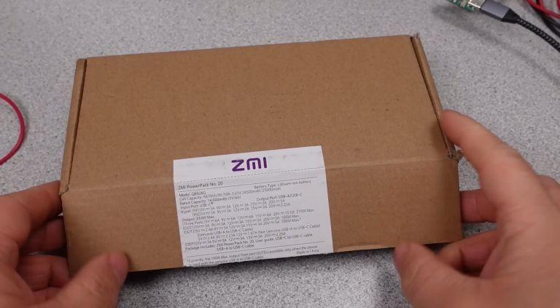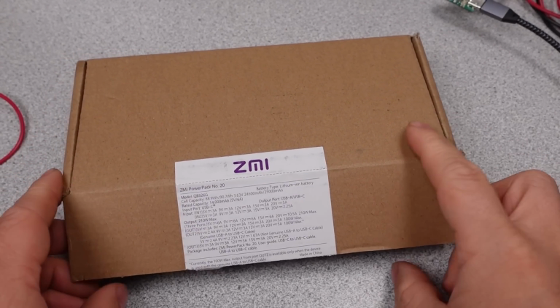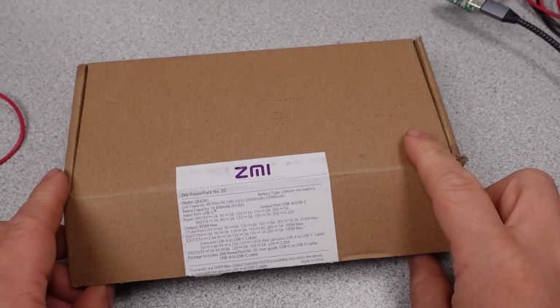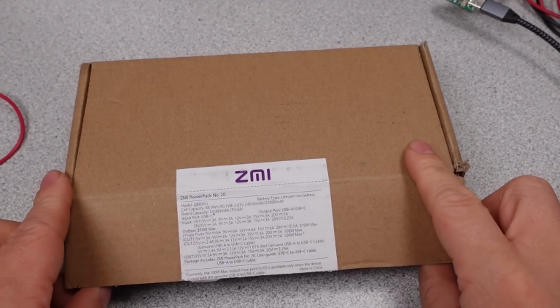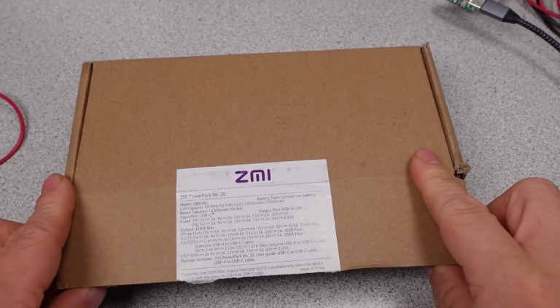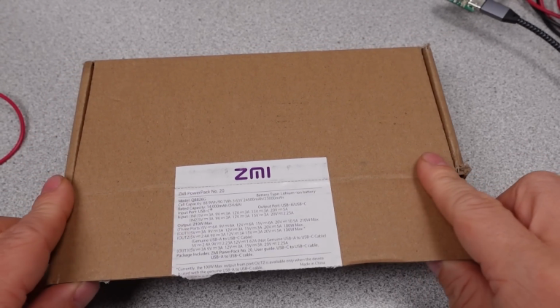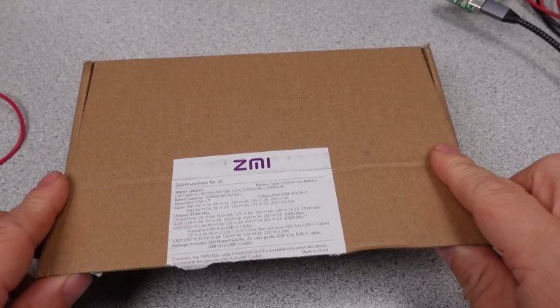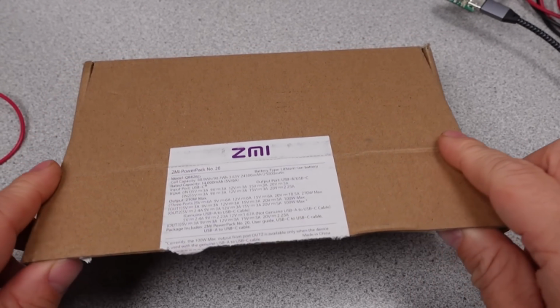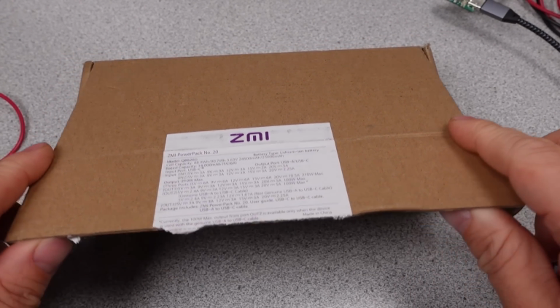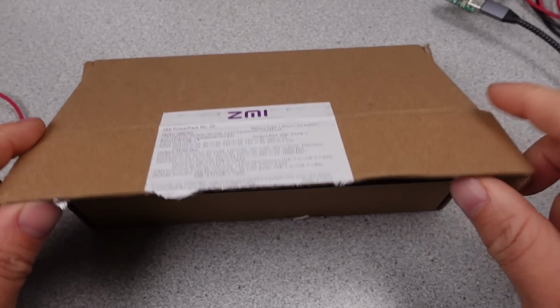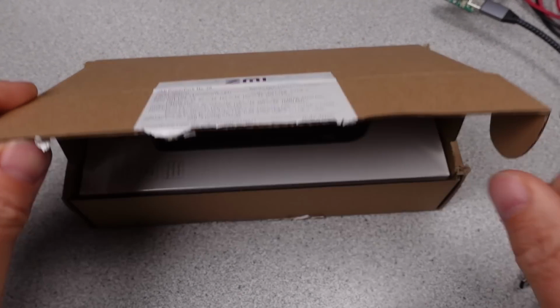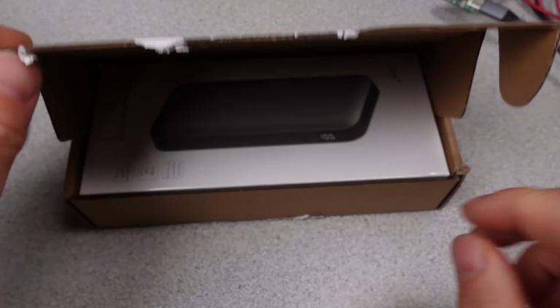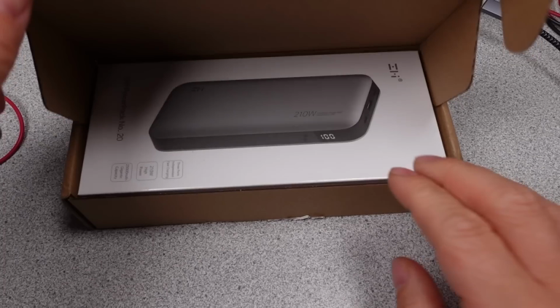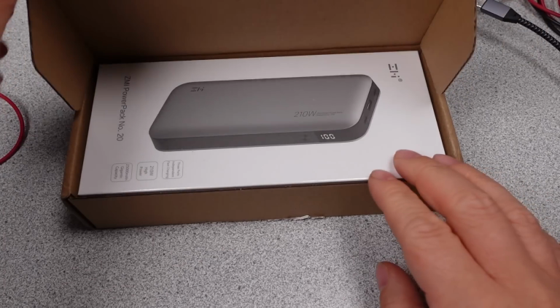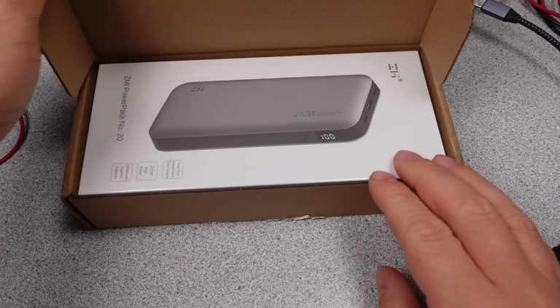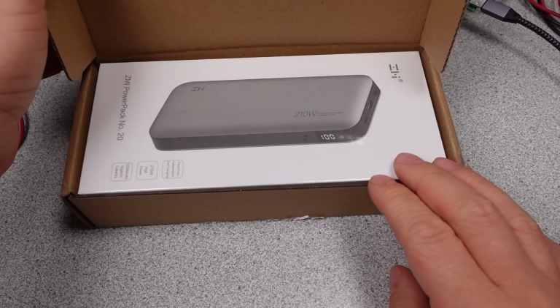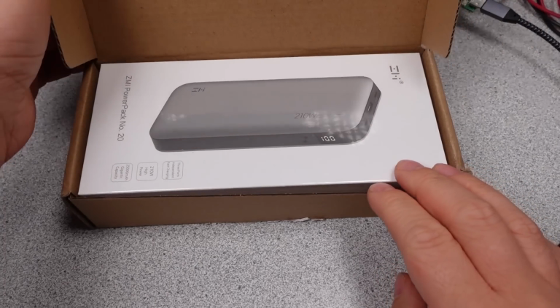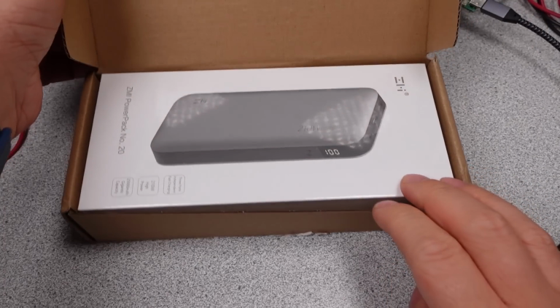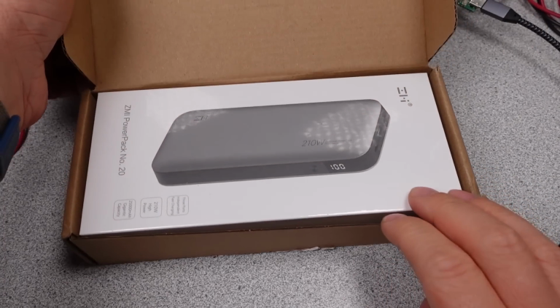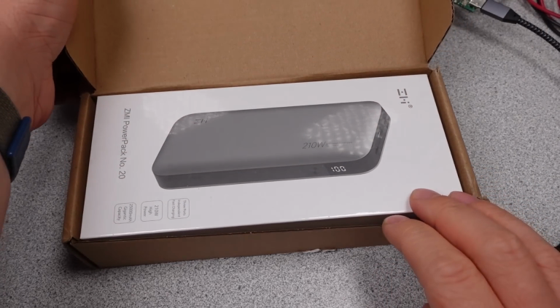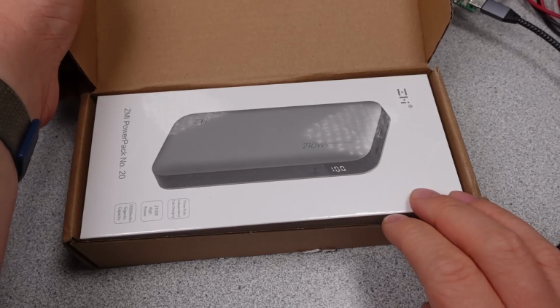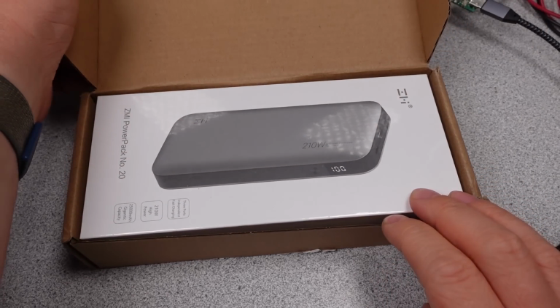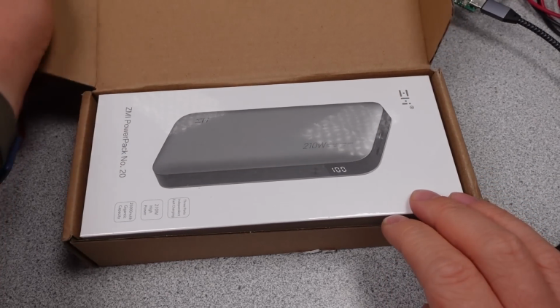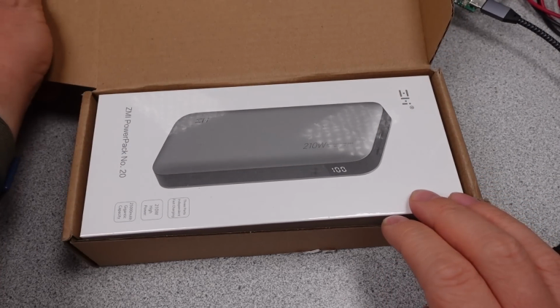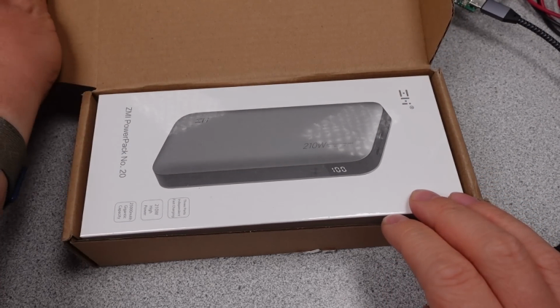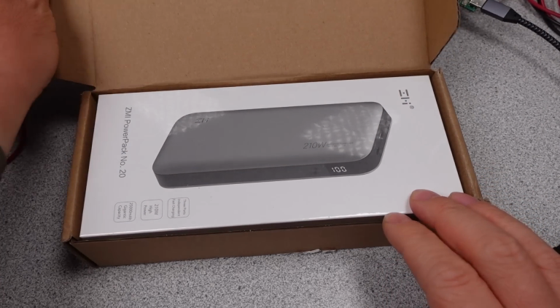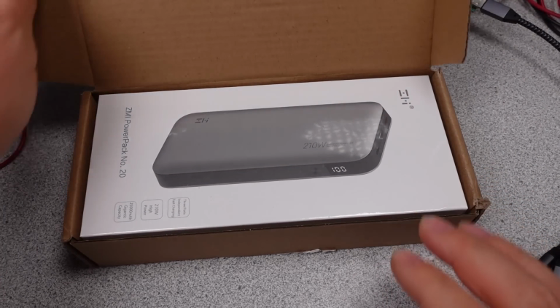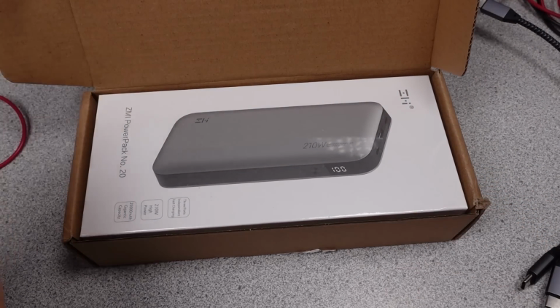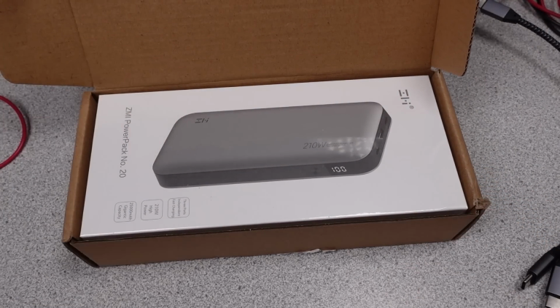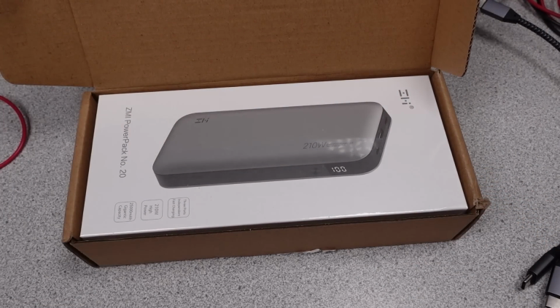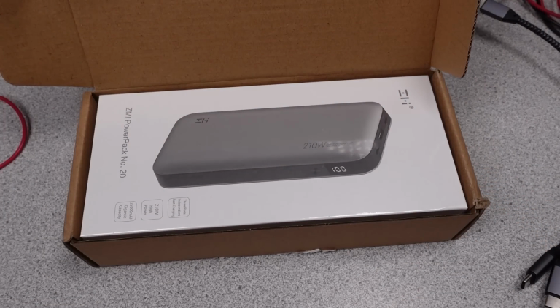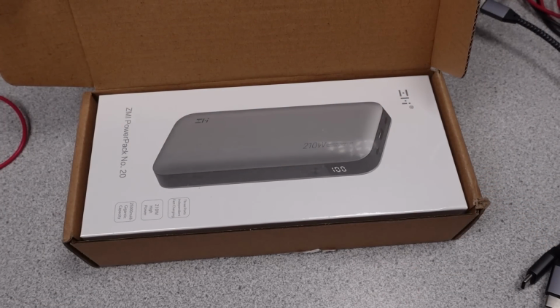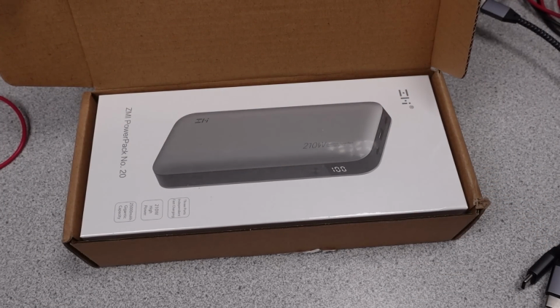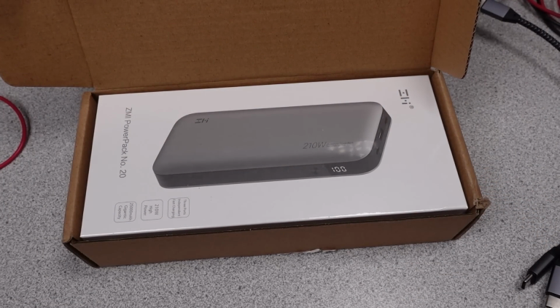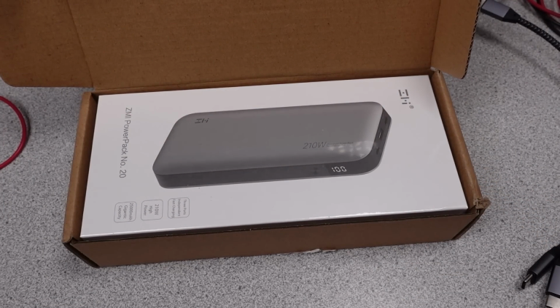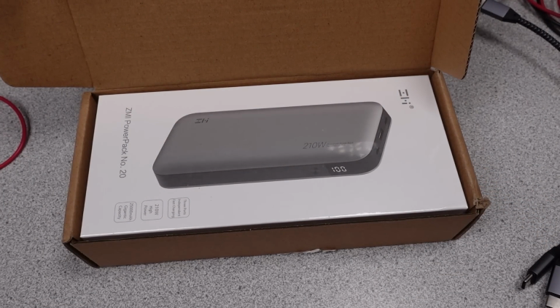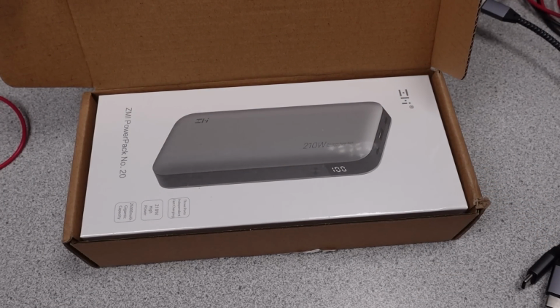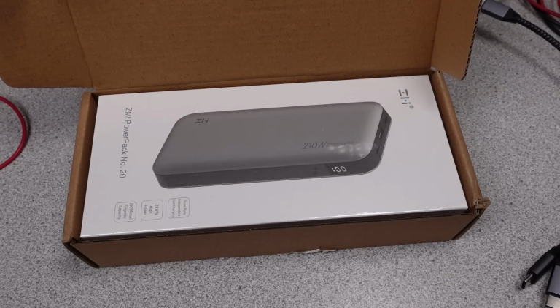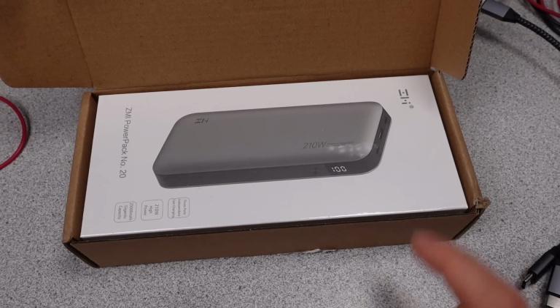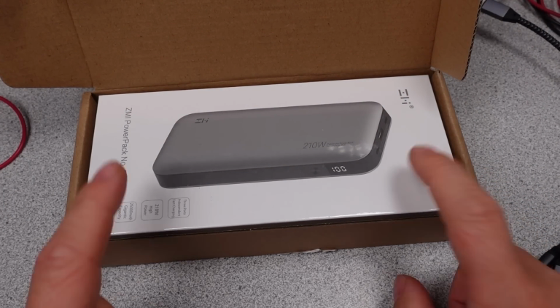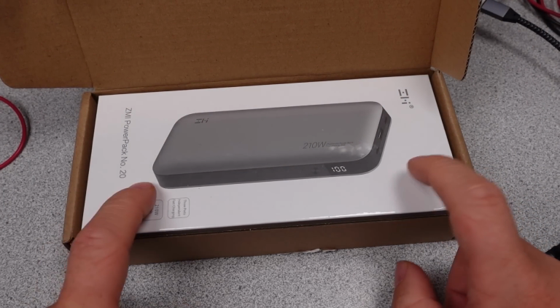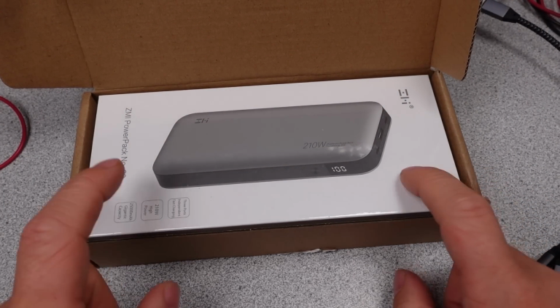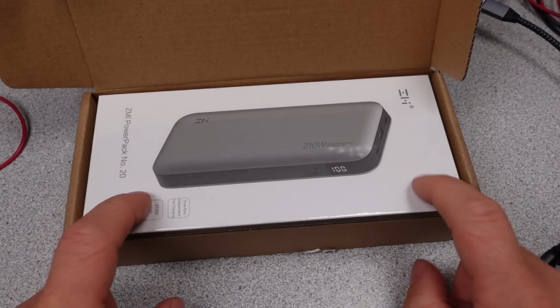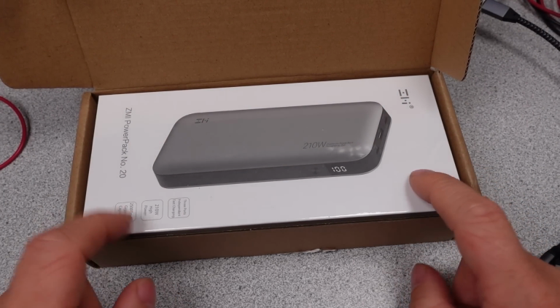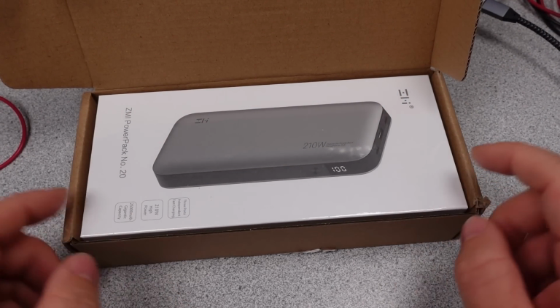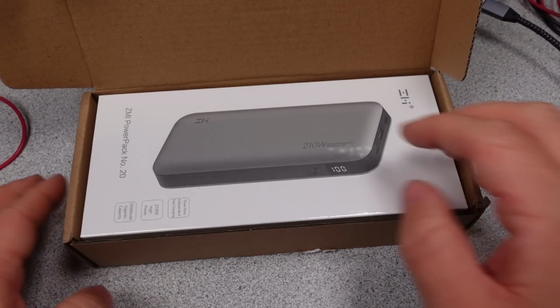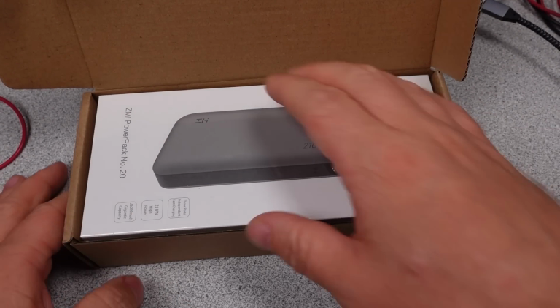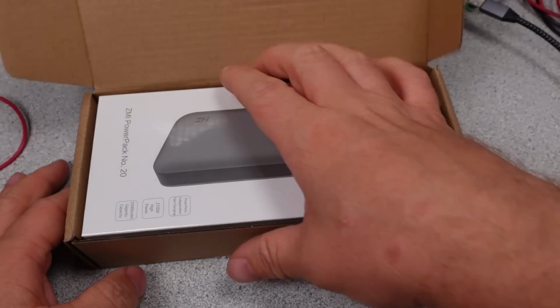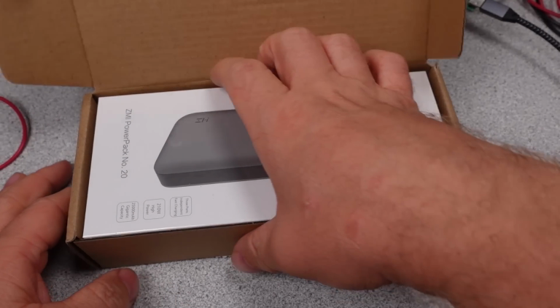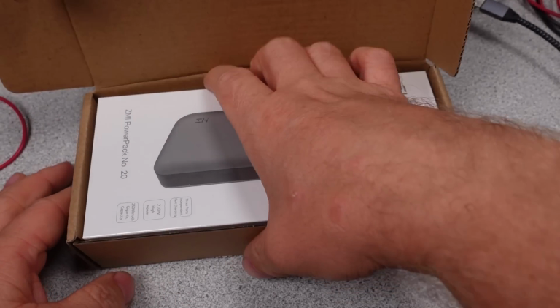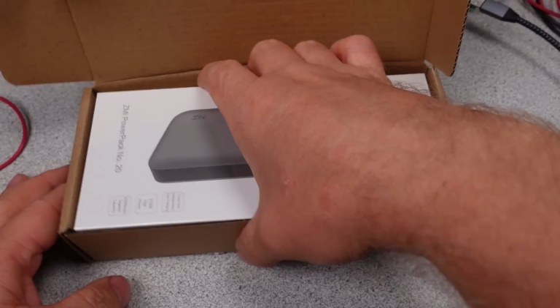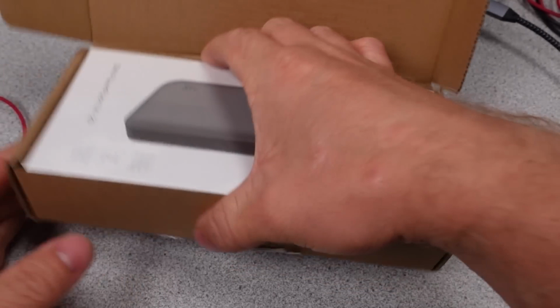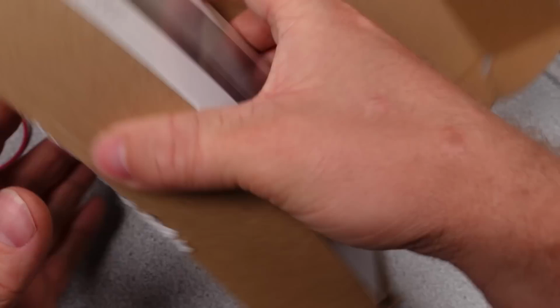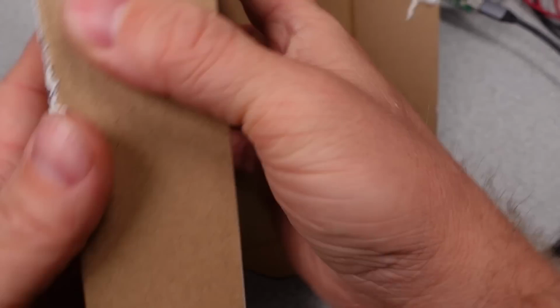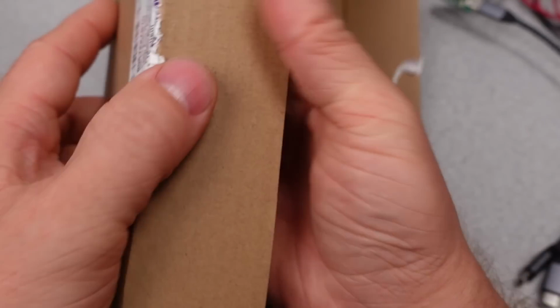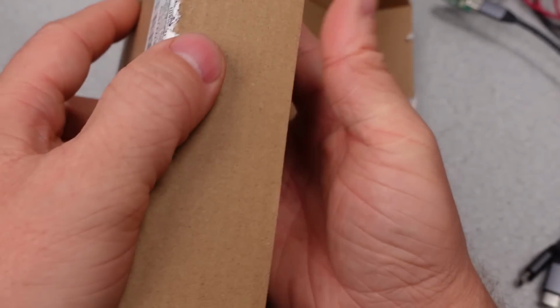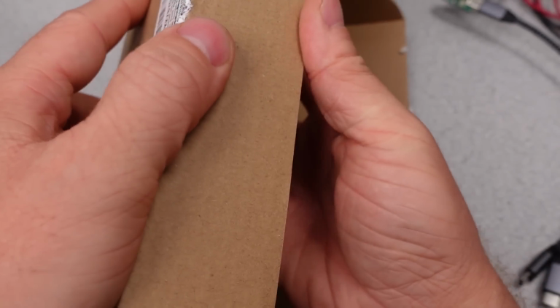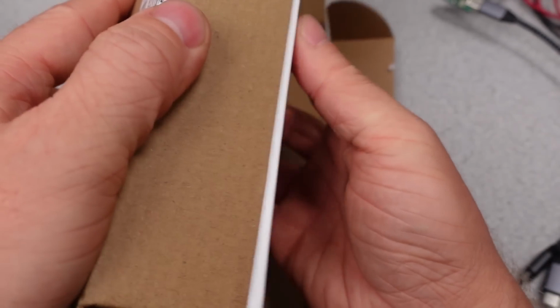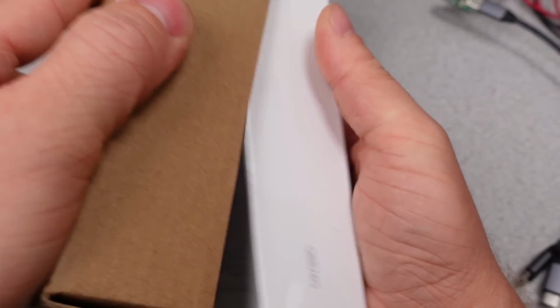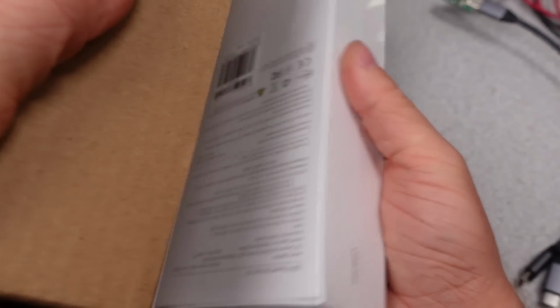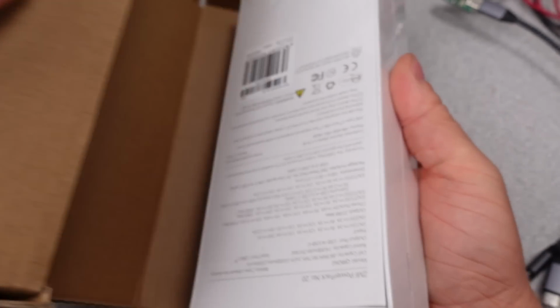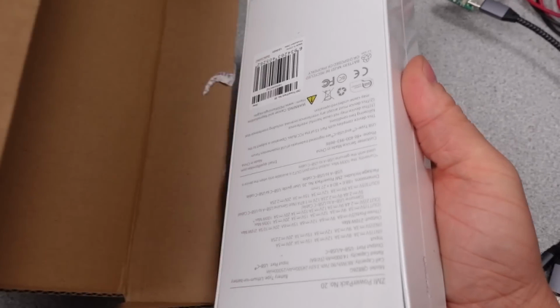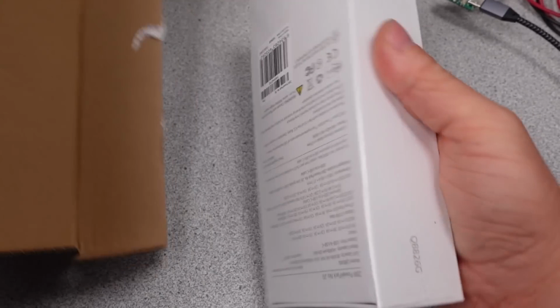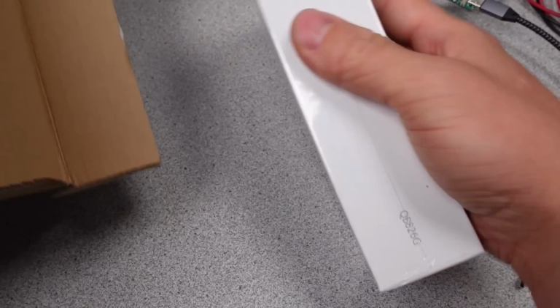If you want to help support the channel, there's a link to my Patreon, the super button, and my website down in the description. Special thanks to my patrons and channel supporters.